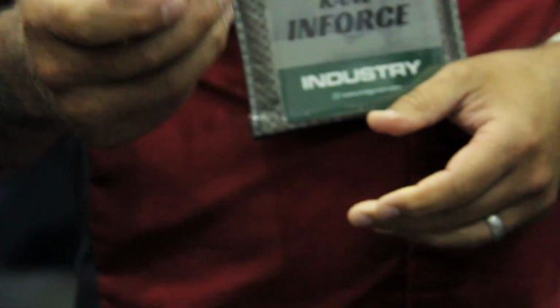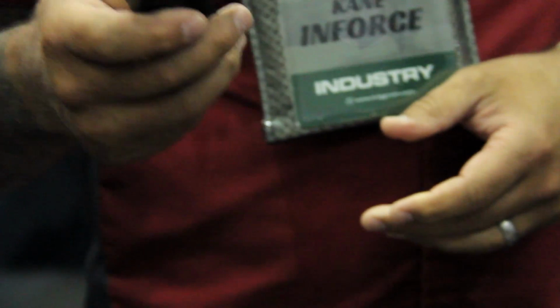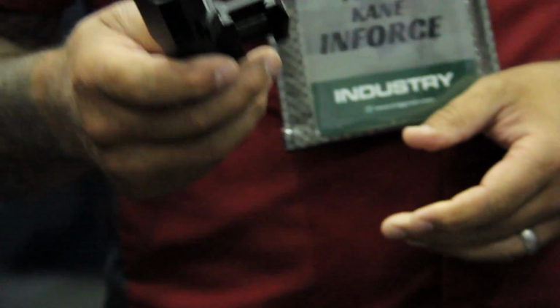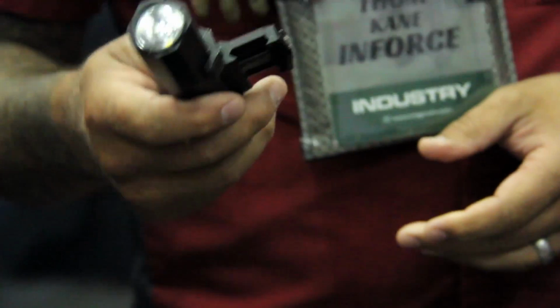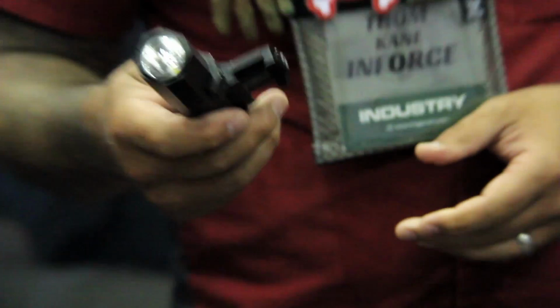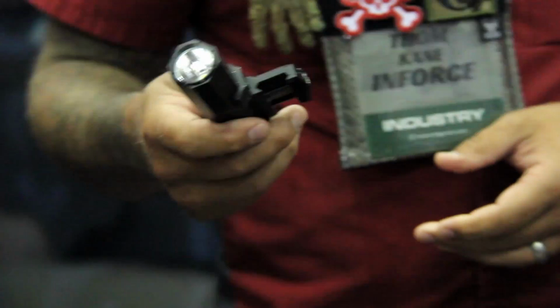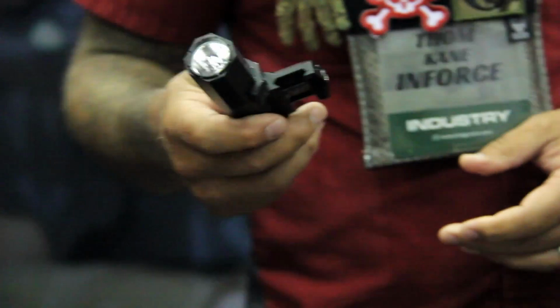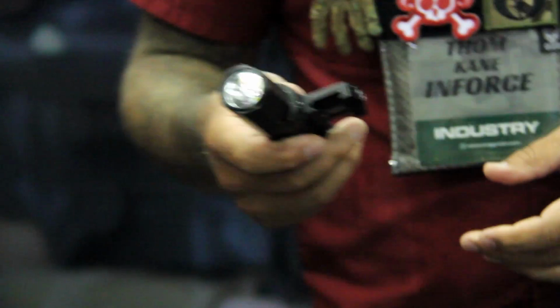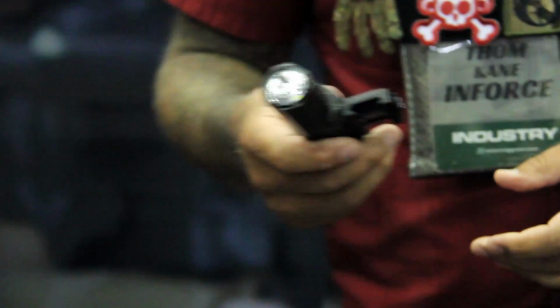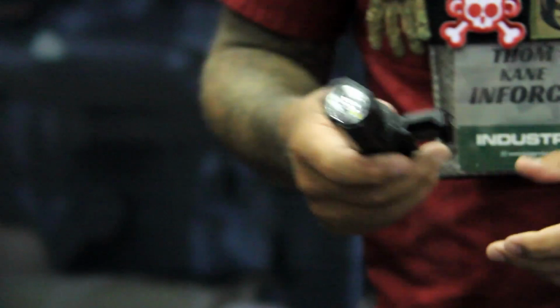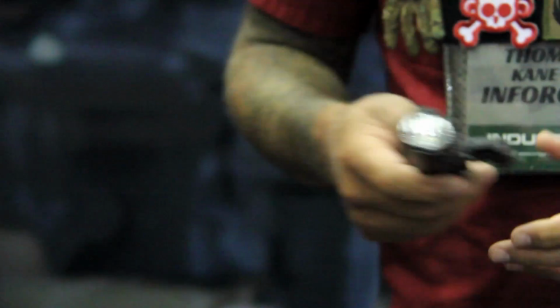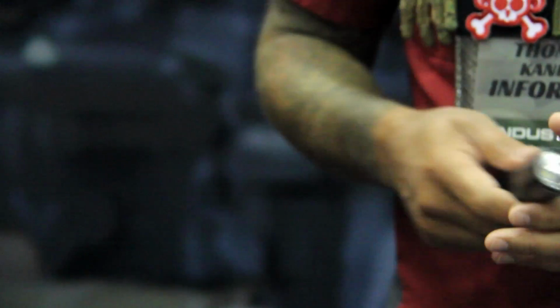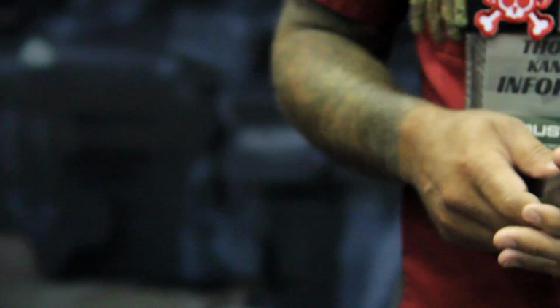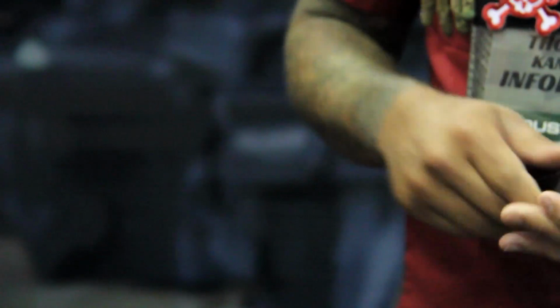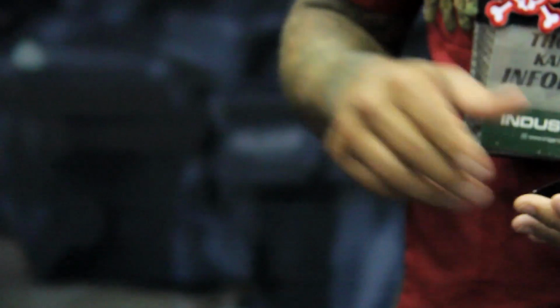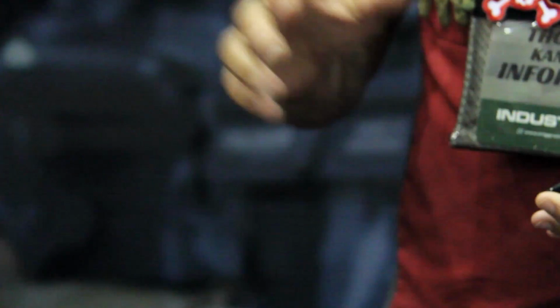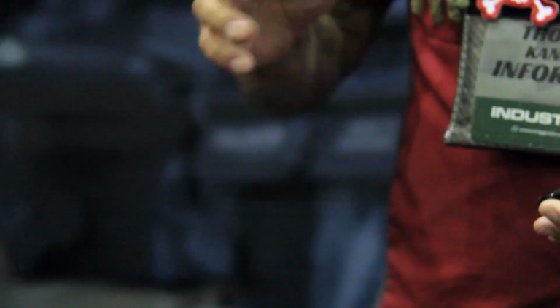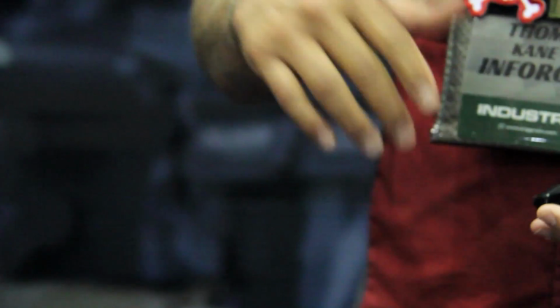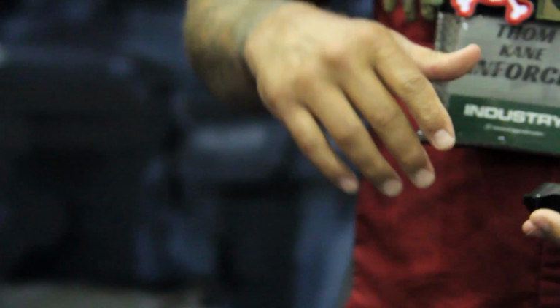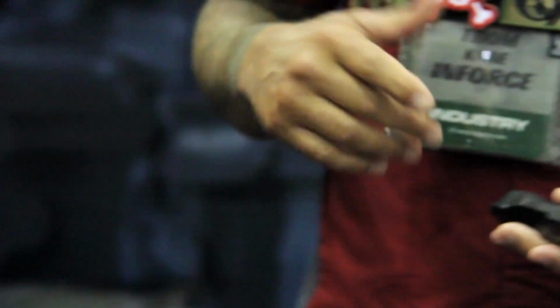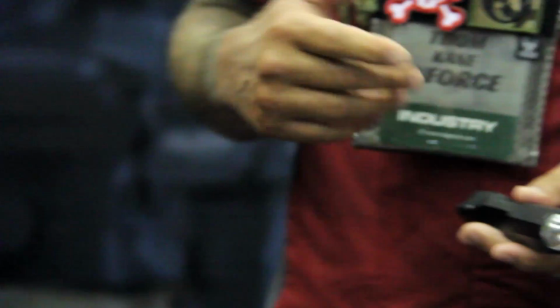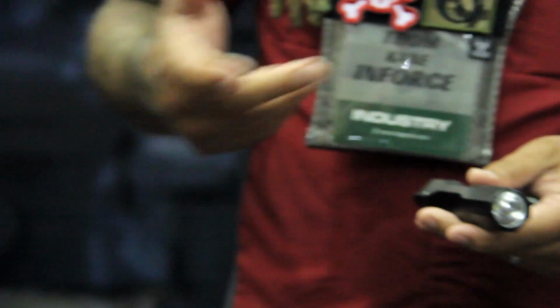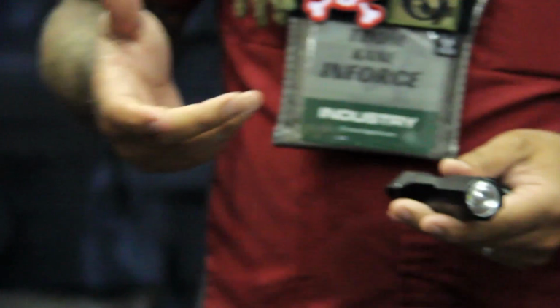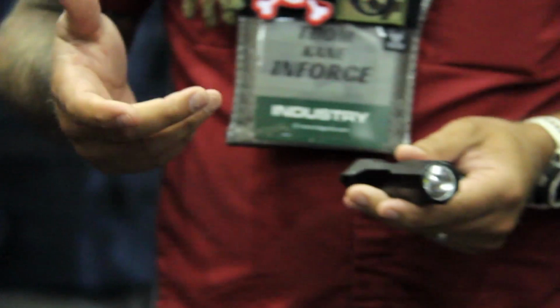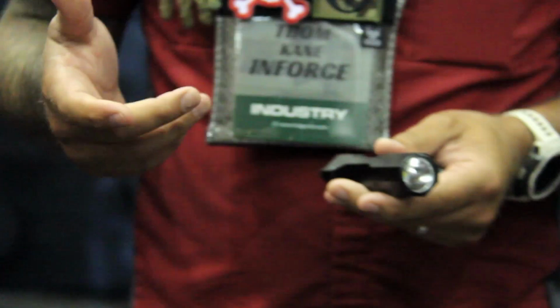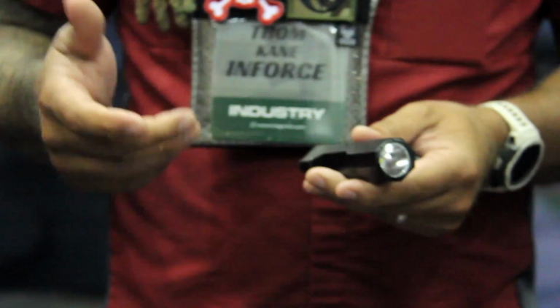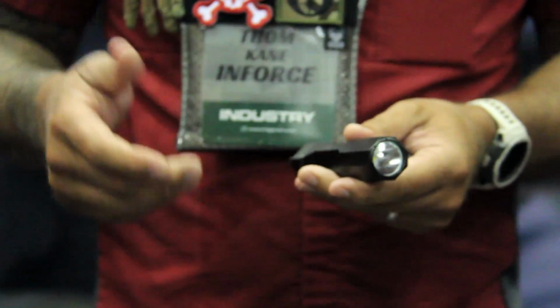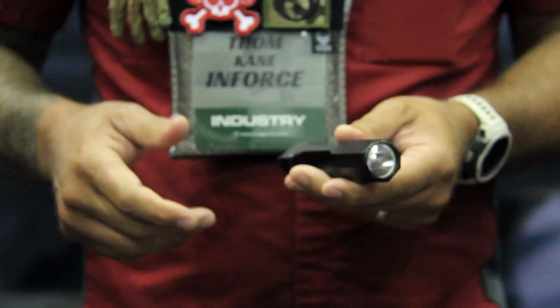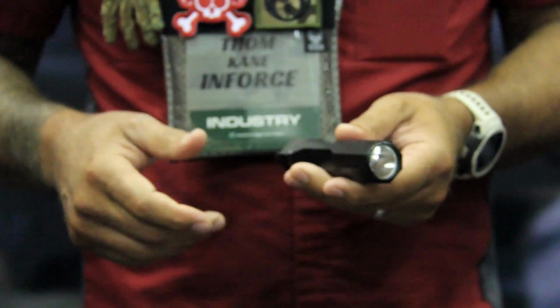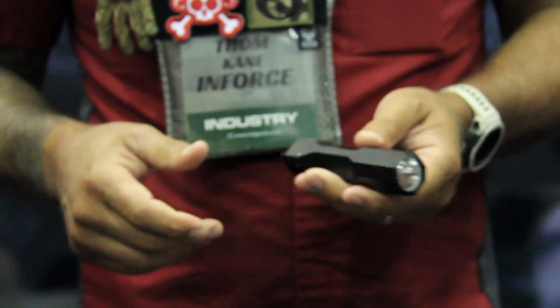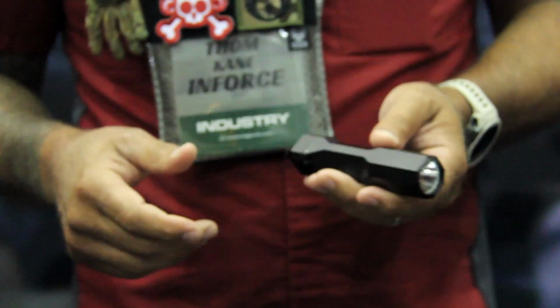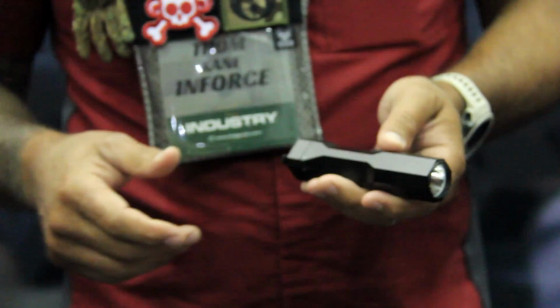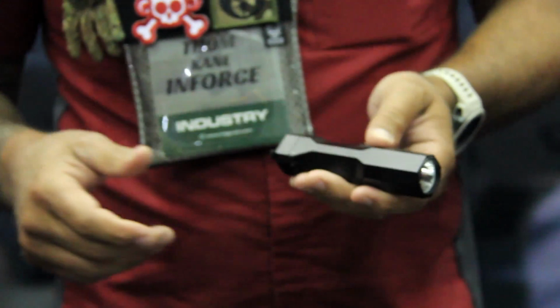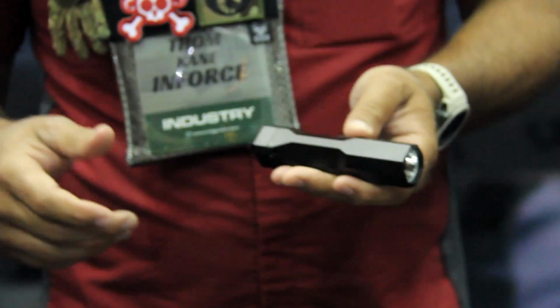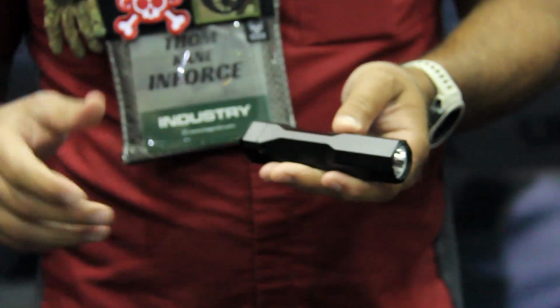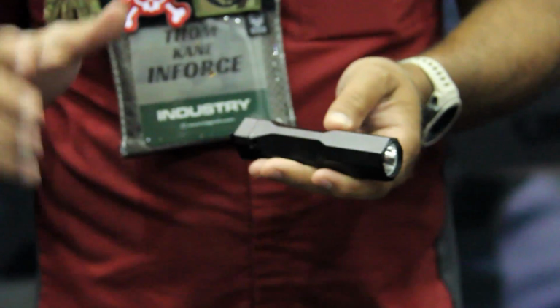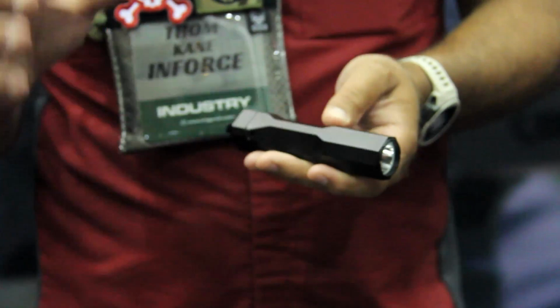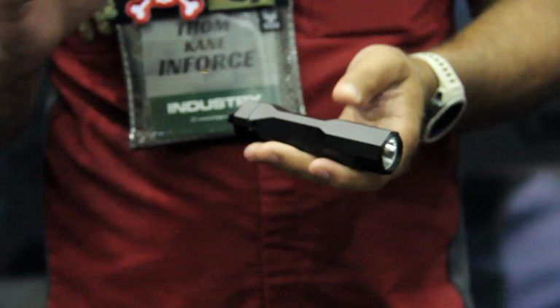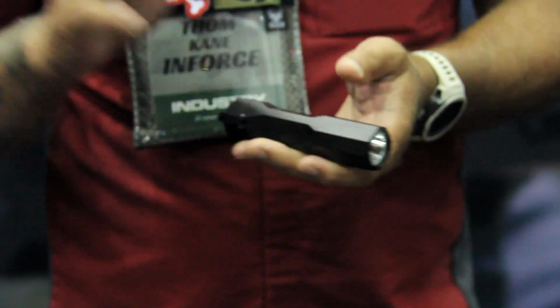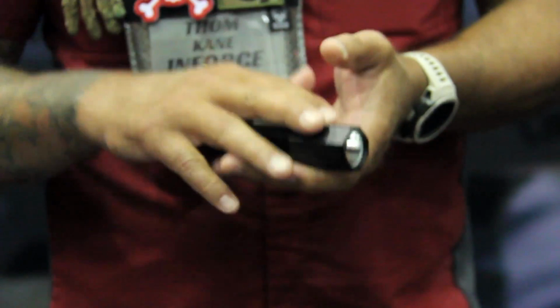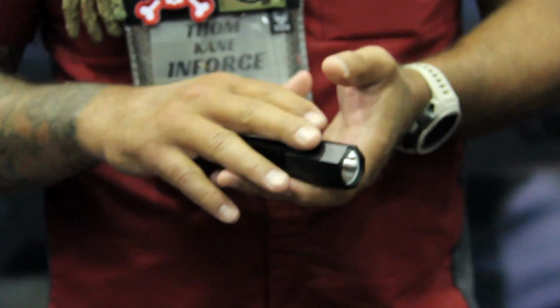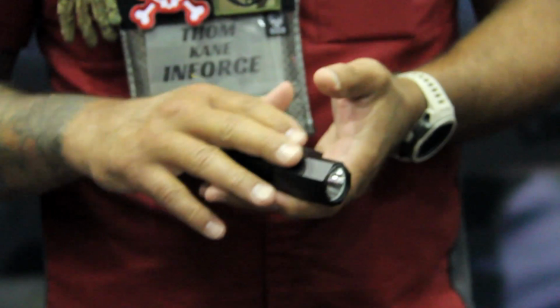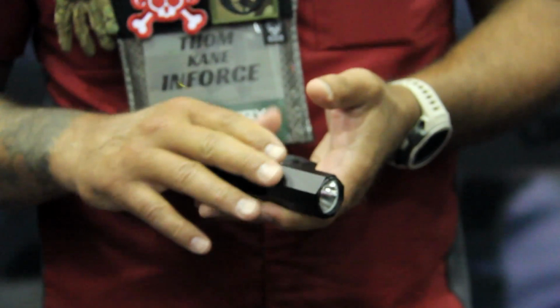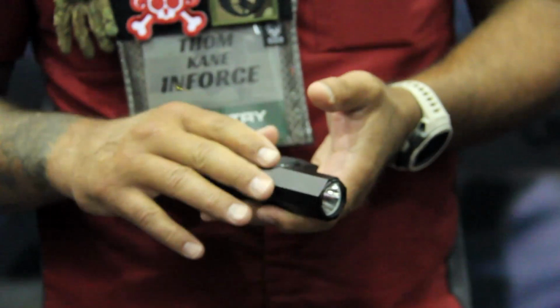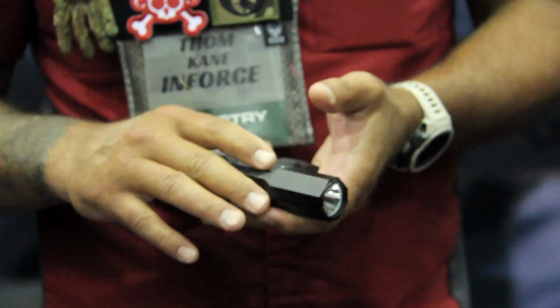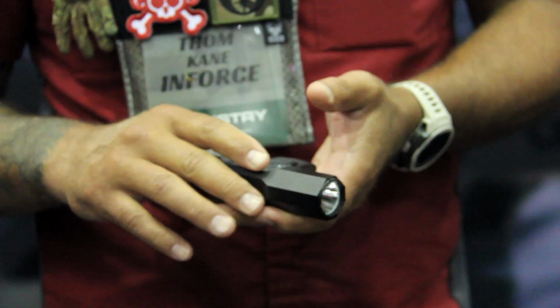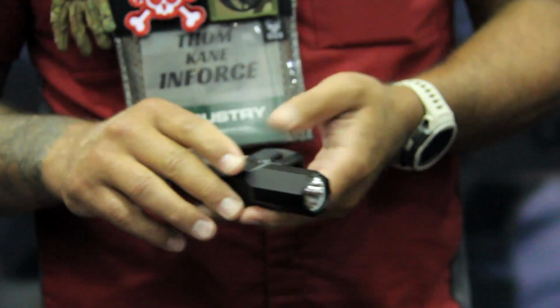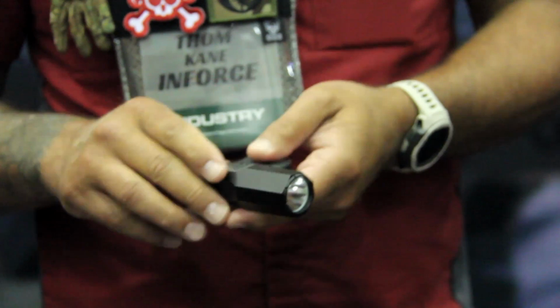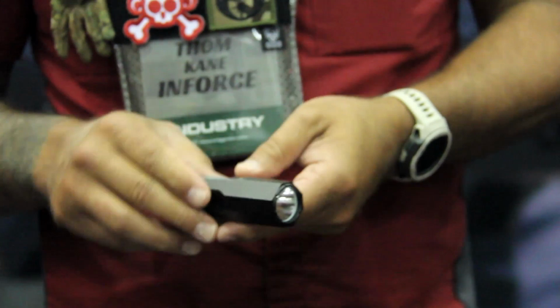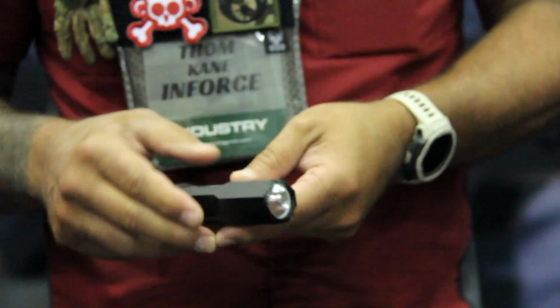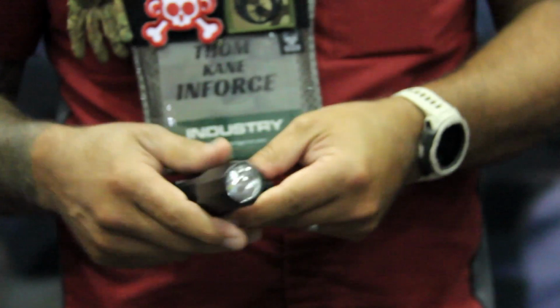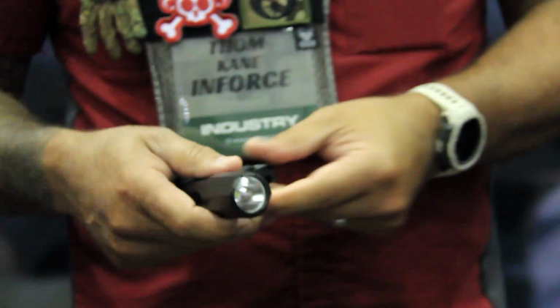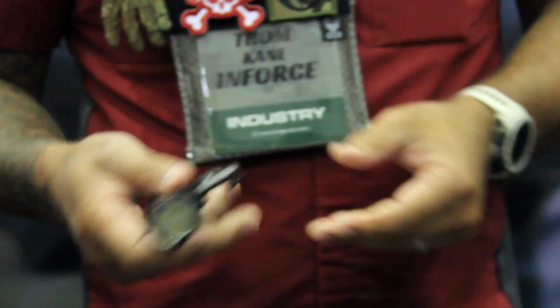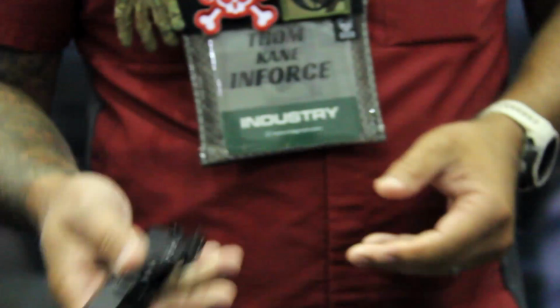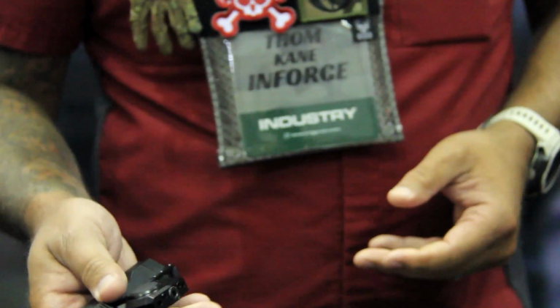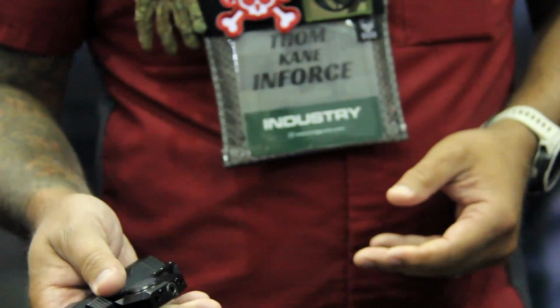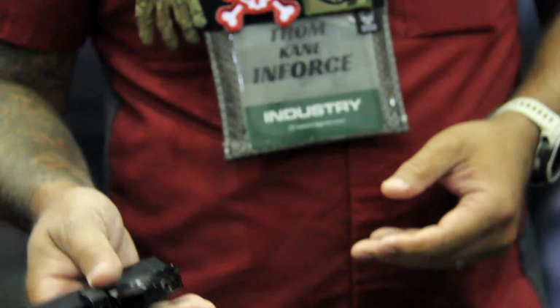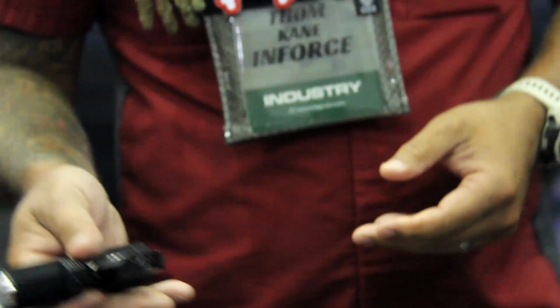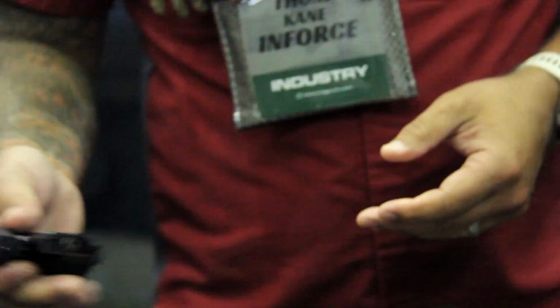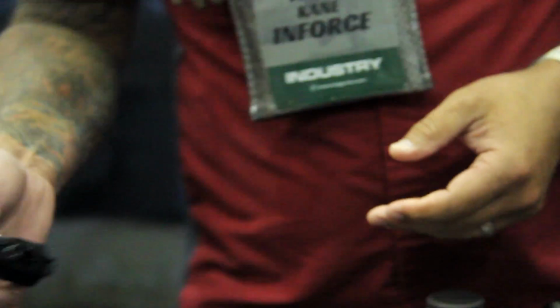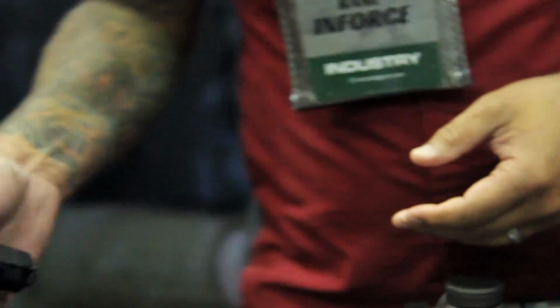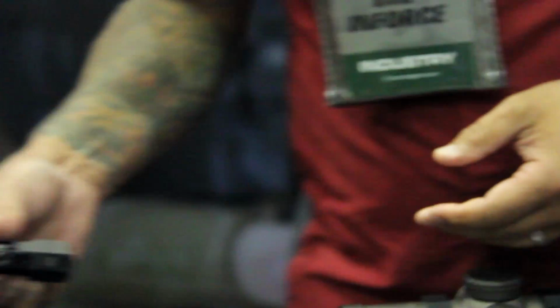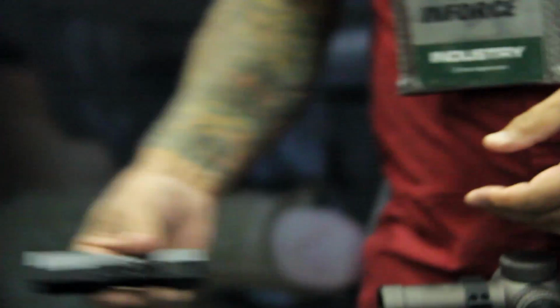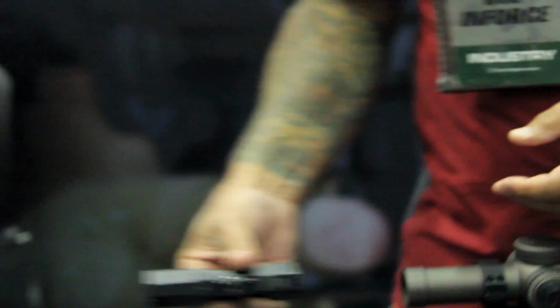It's got 1,100 lumens, somewhere in between 1,100 and 1,200. All metal construction, also ambidextrous.